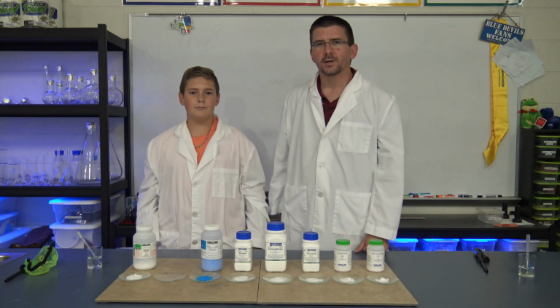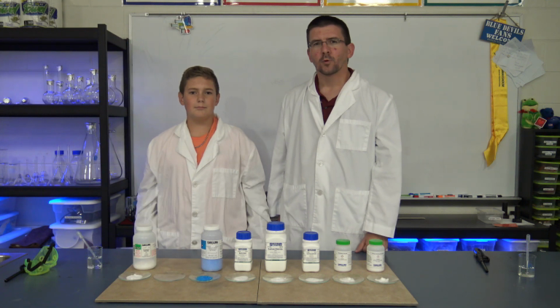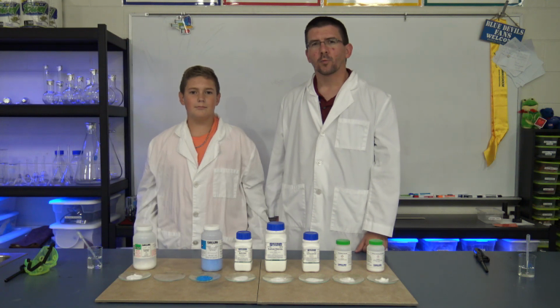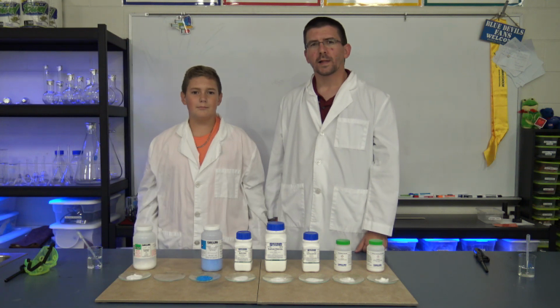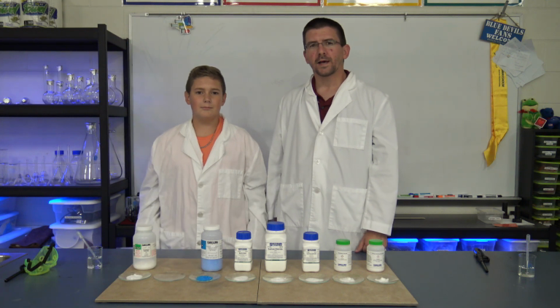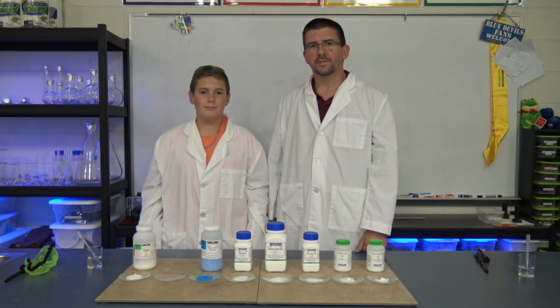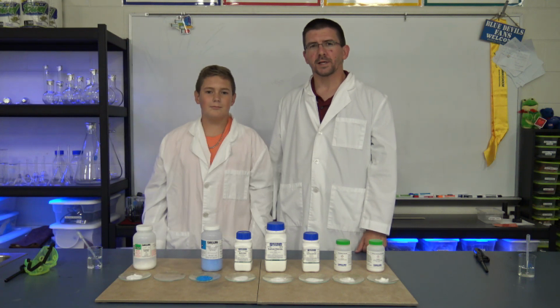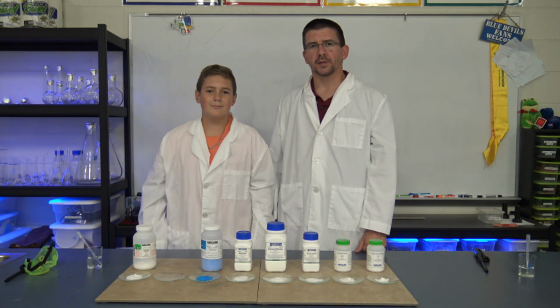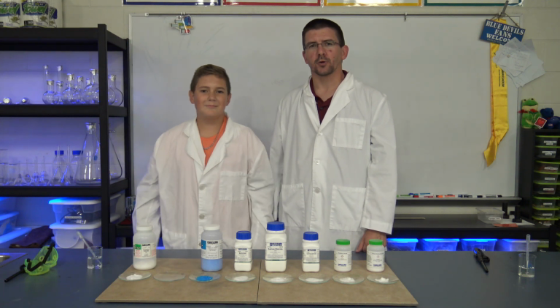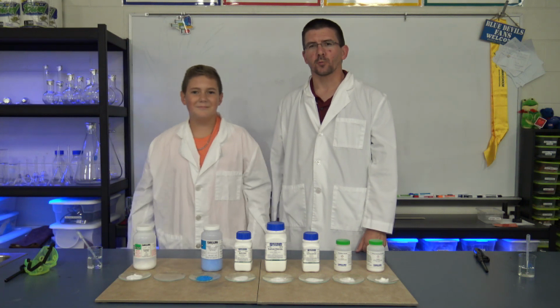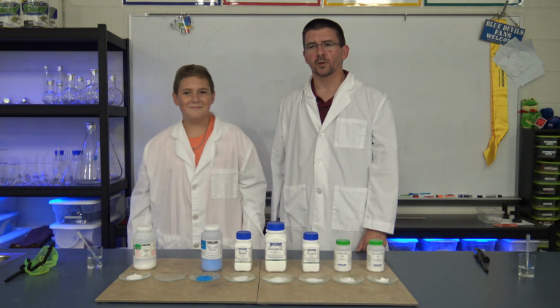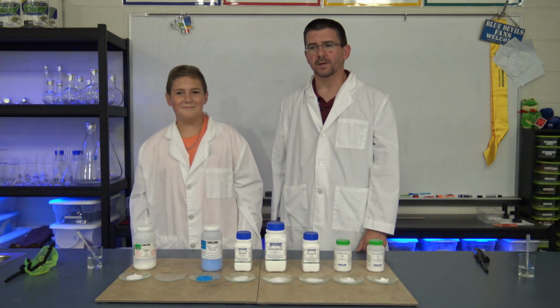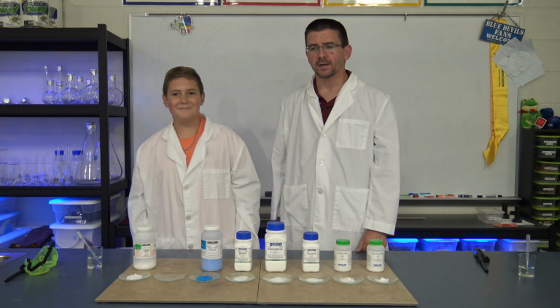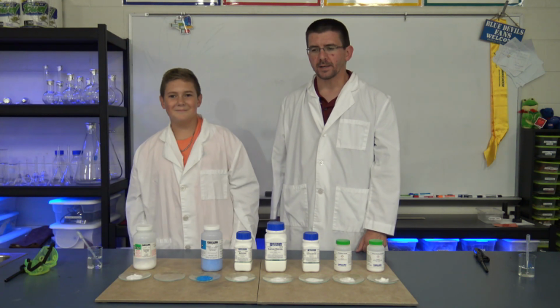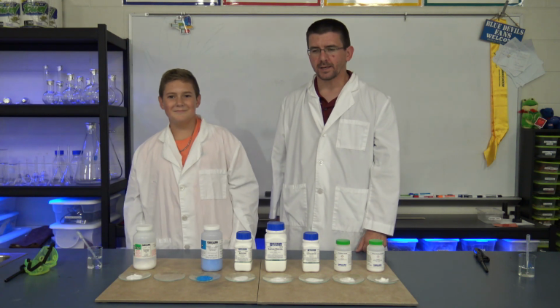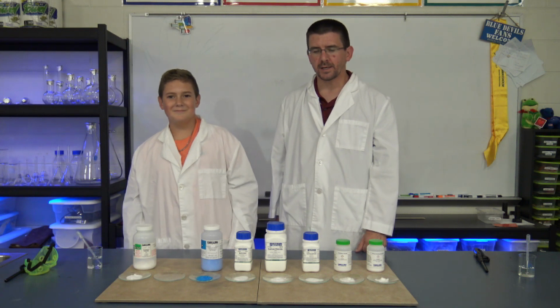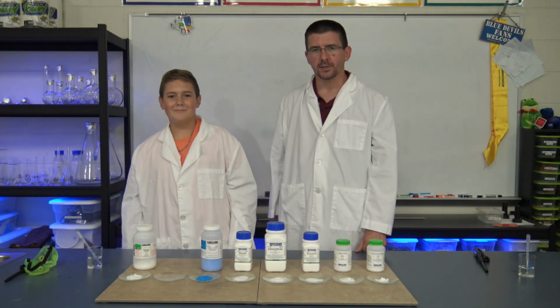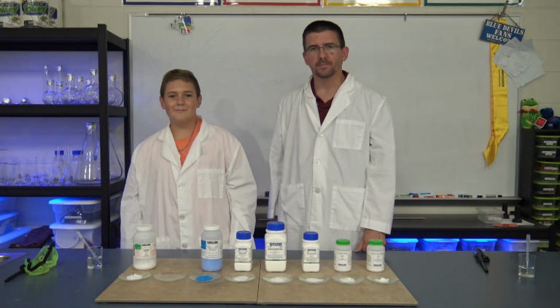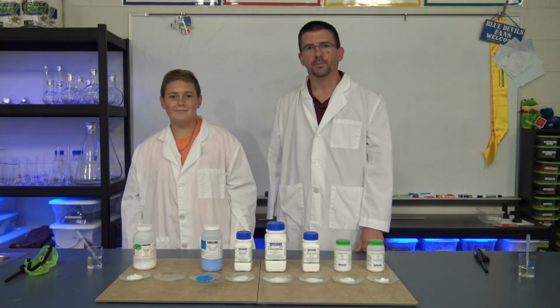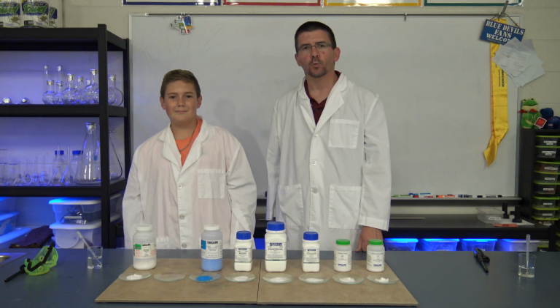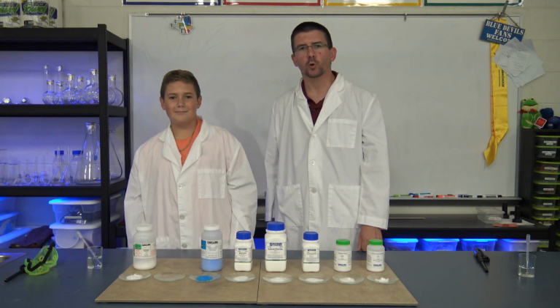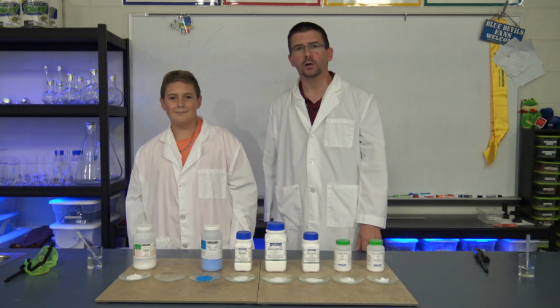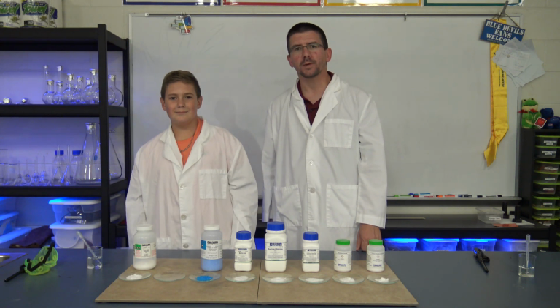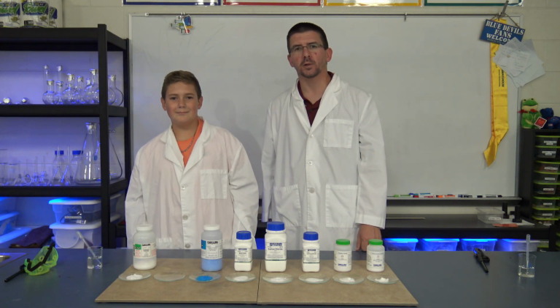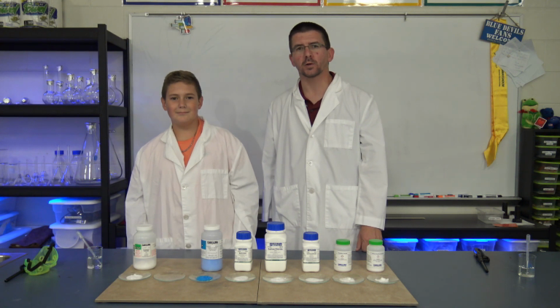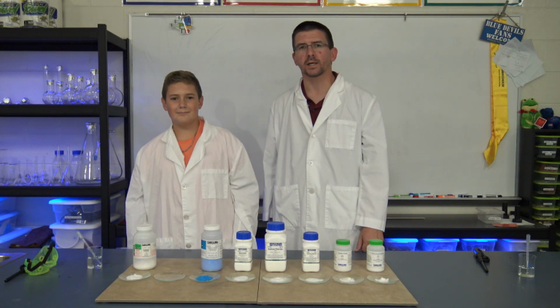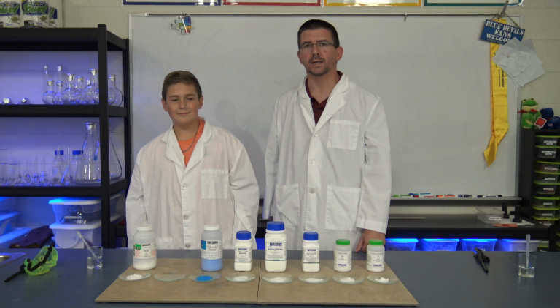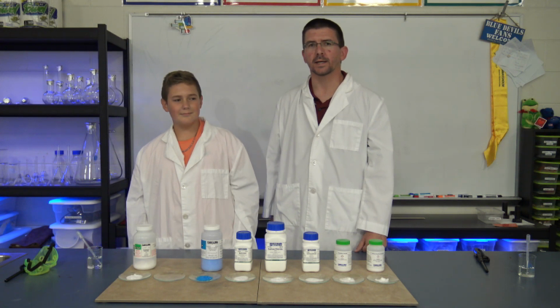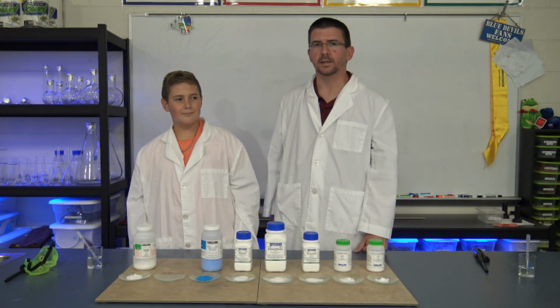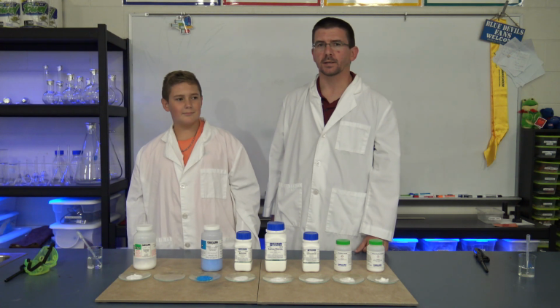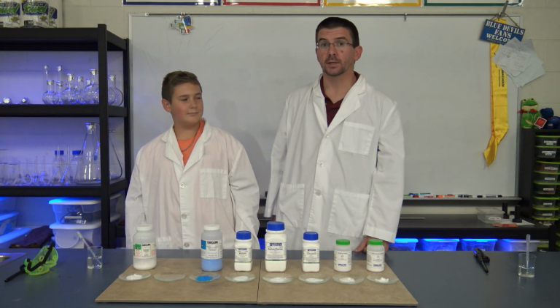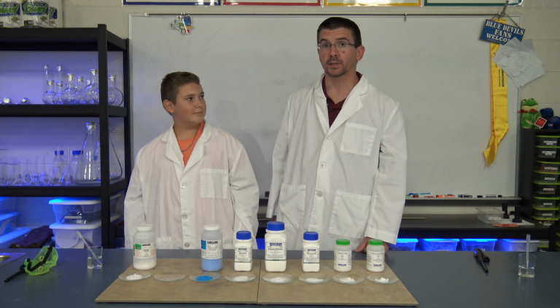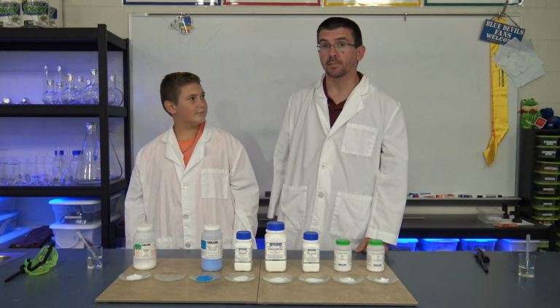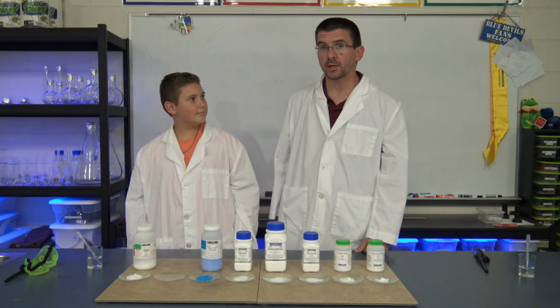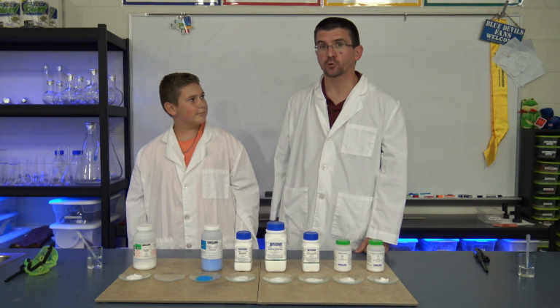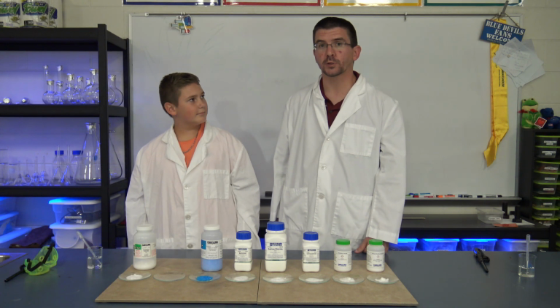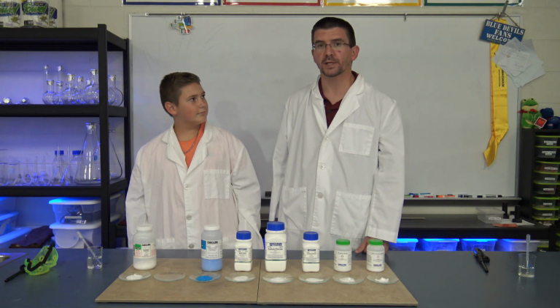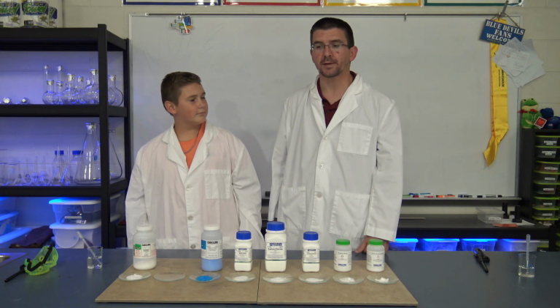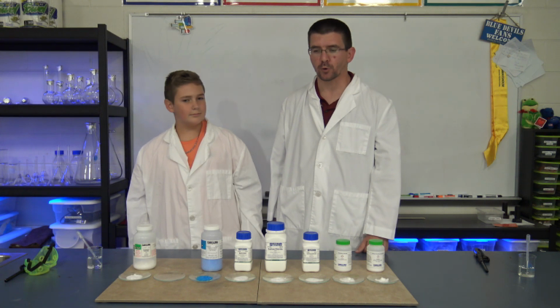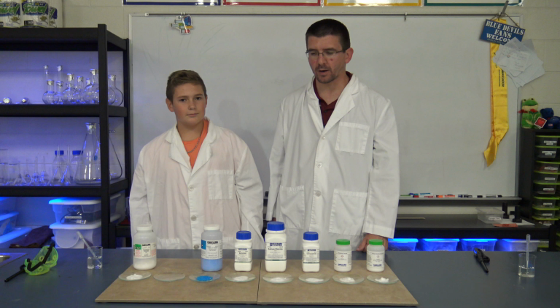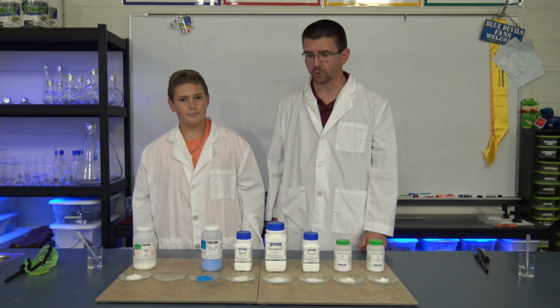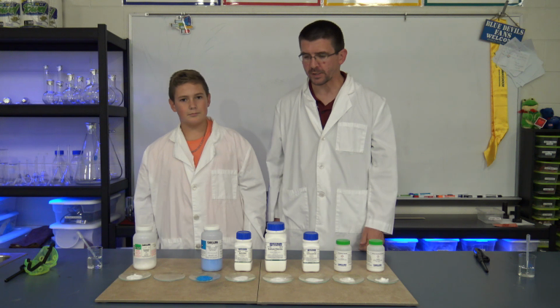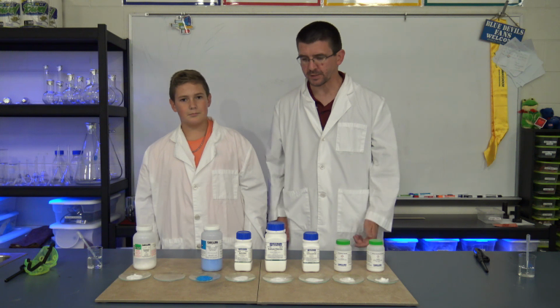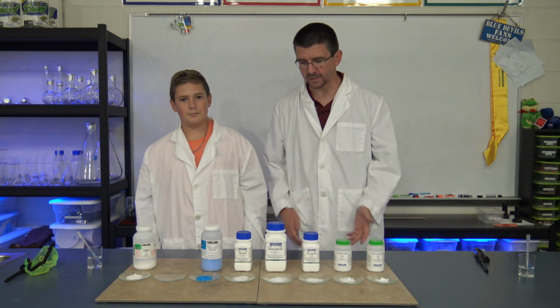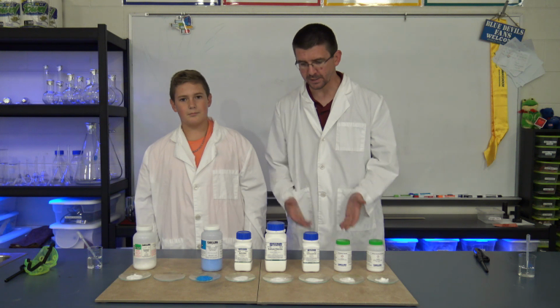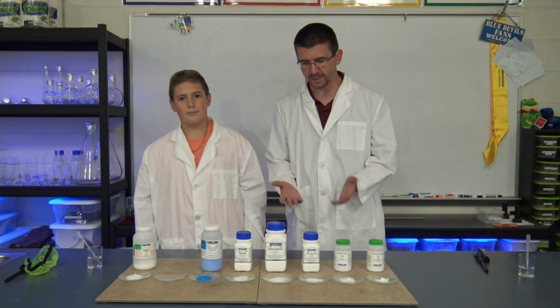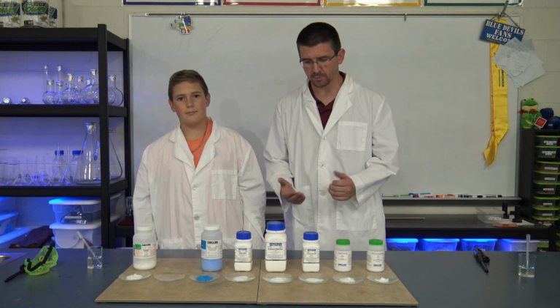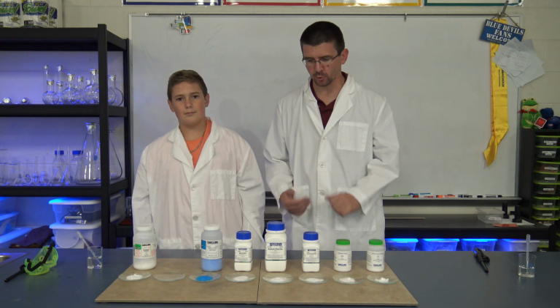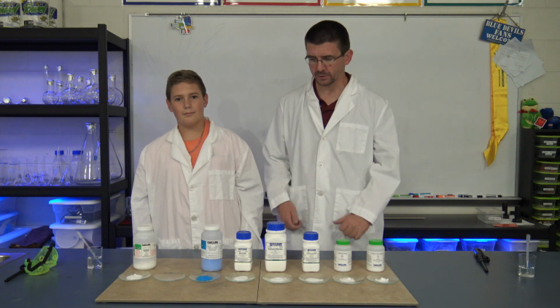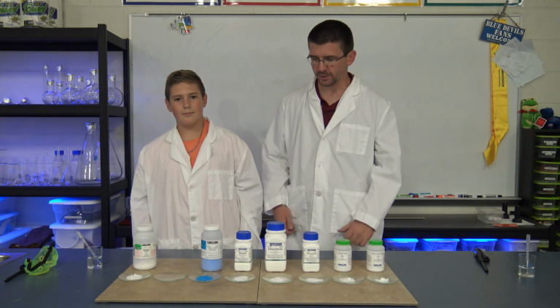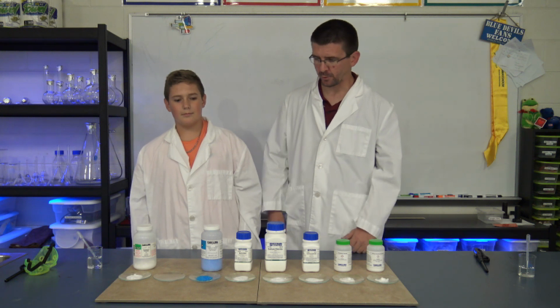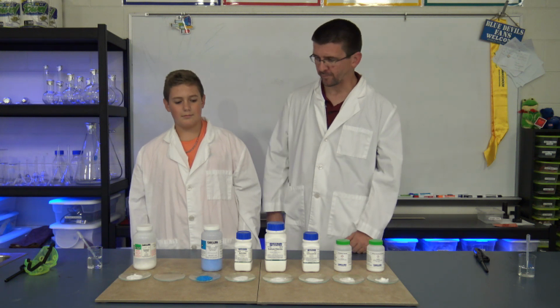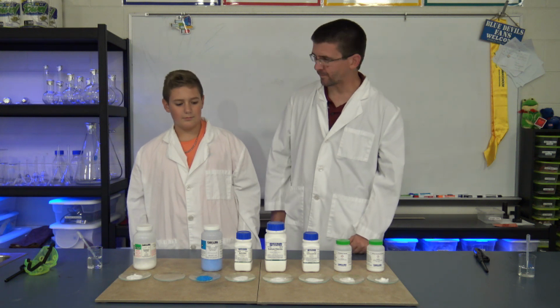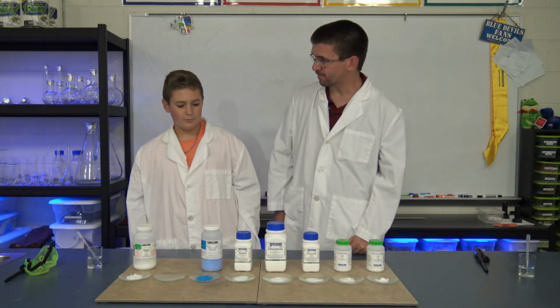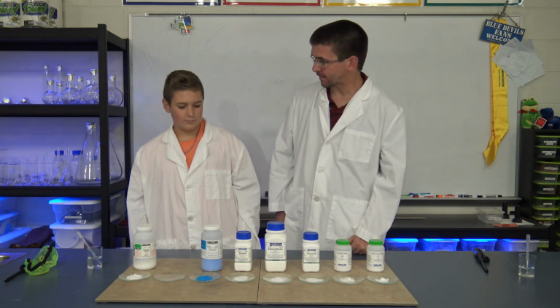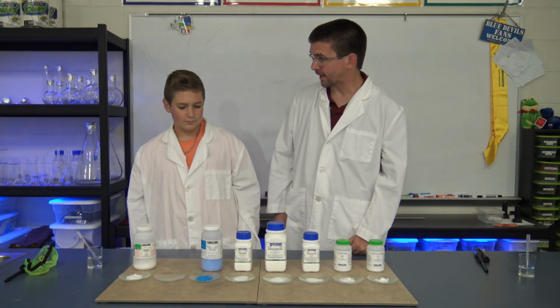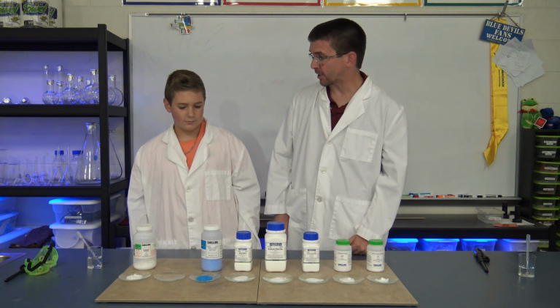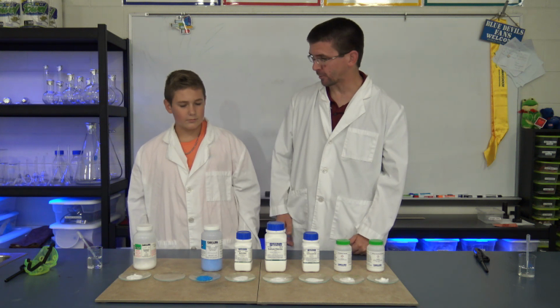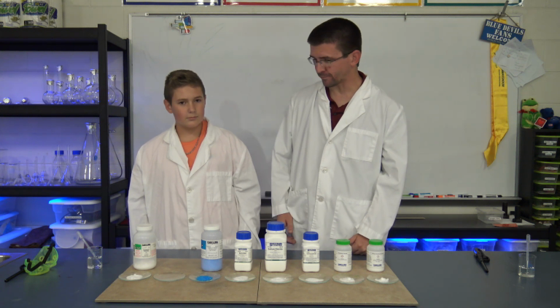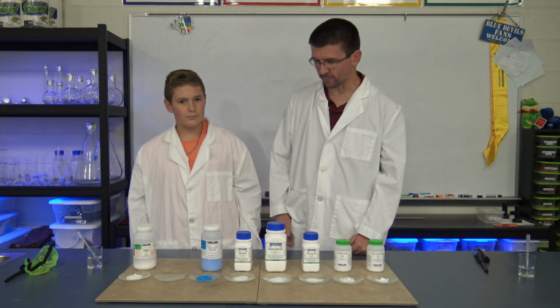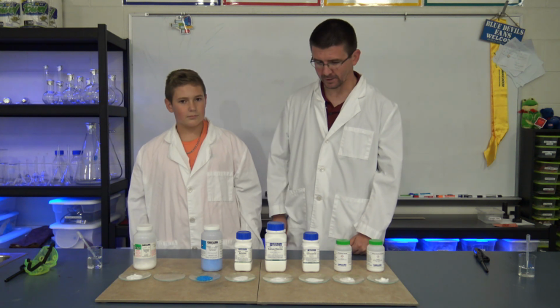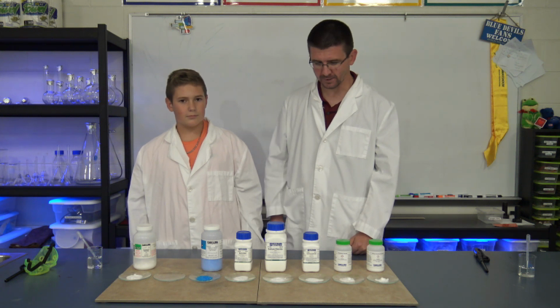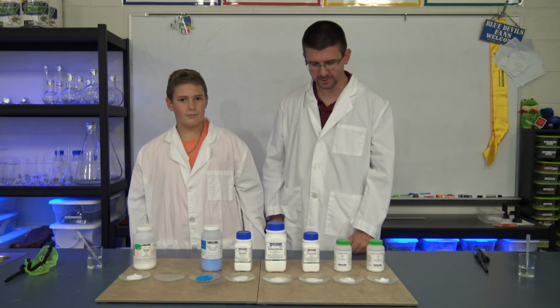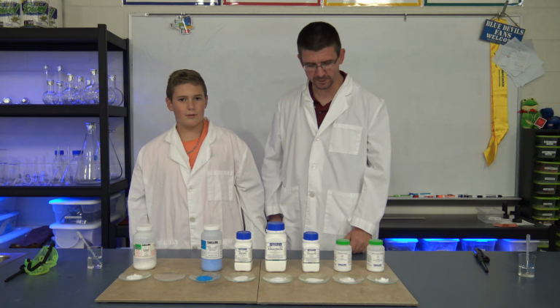I have Seth here with me today, and we're going to be looking at some interesting properties of these chemicals that we've got here in front of us.